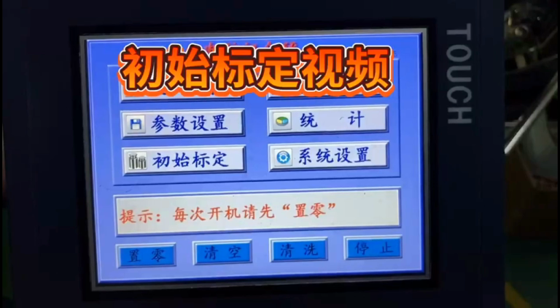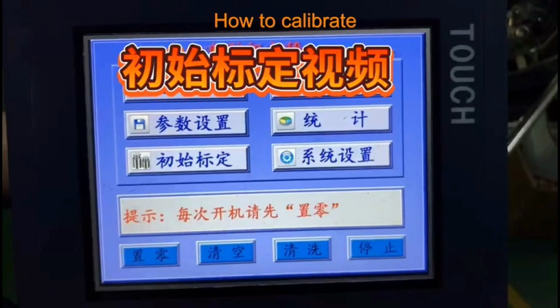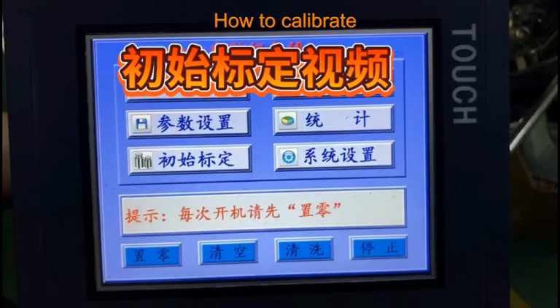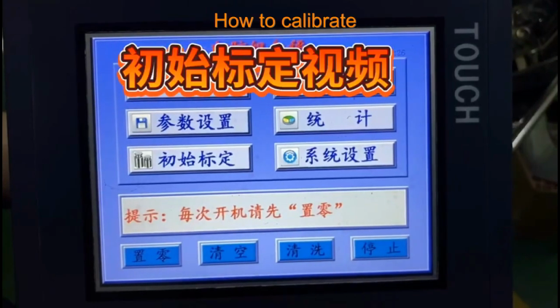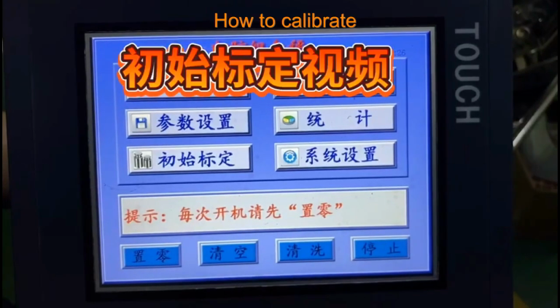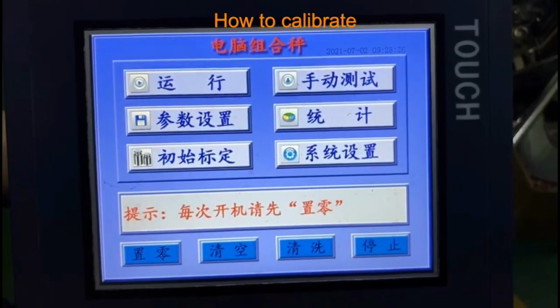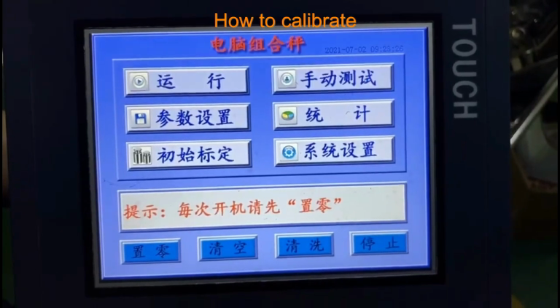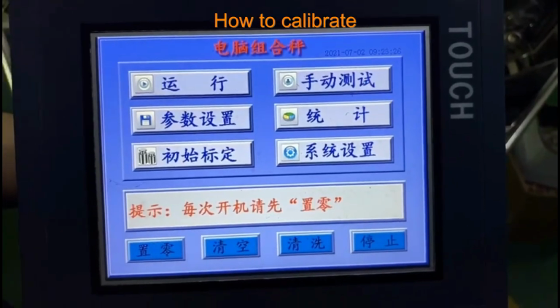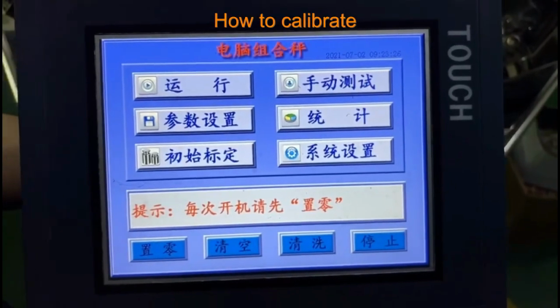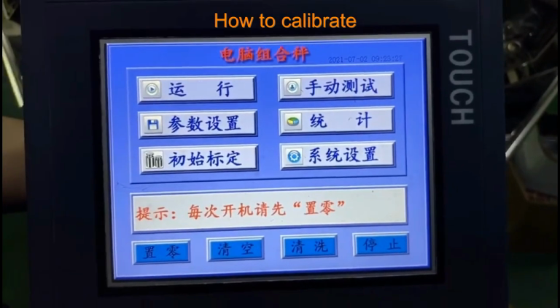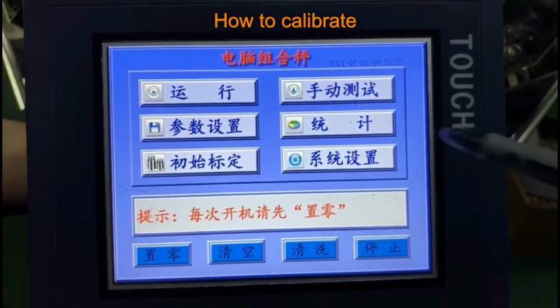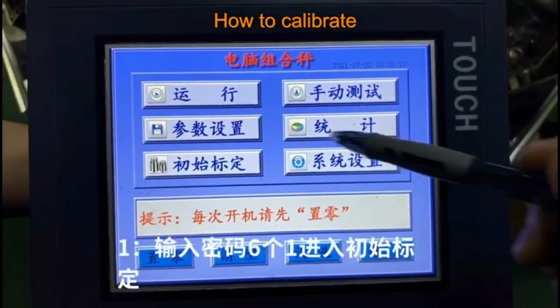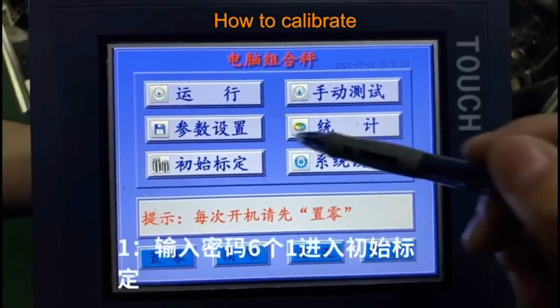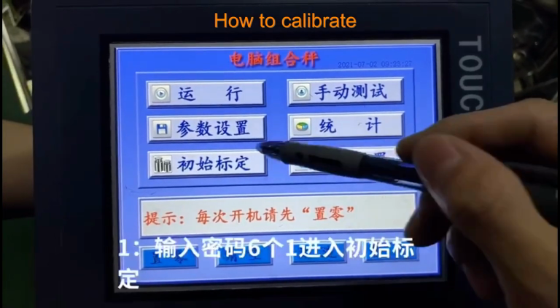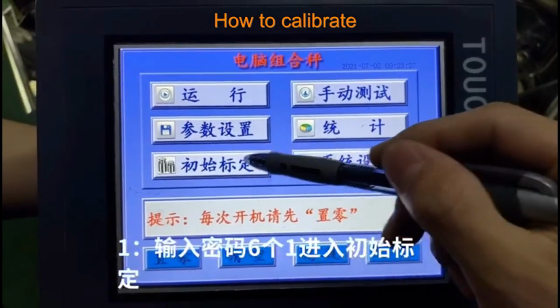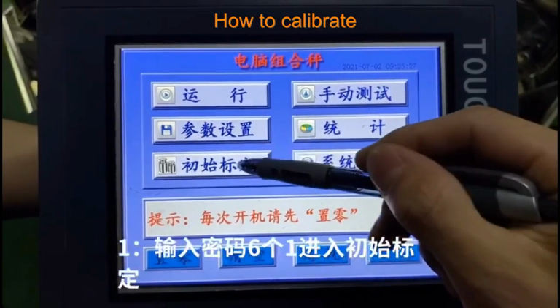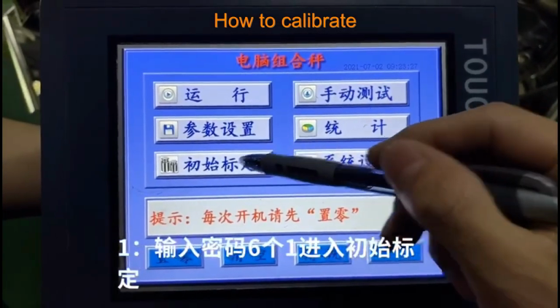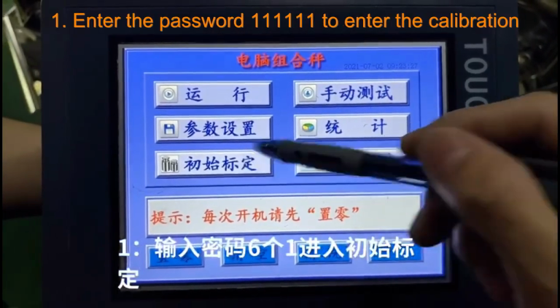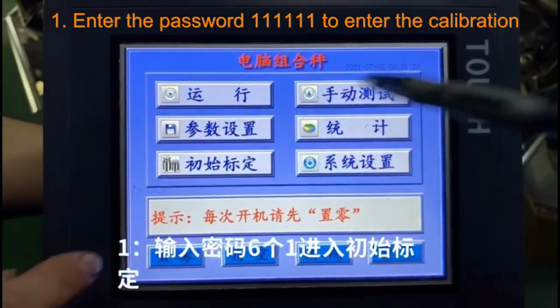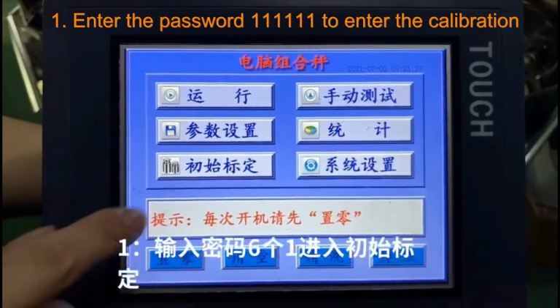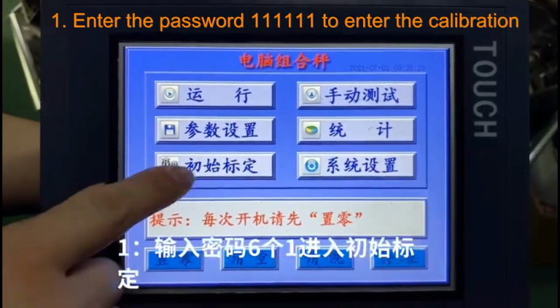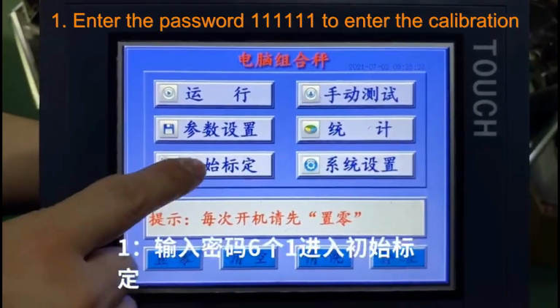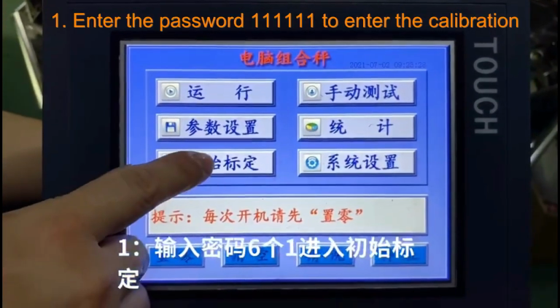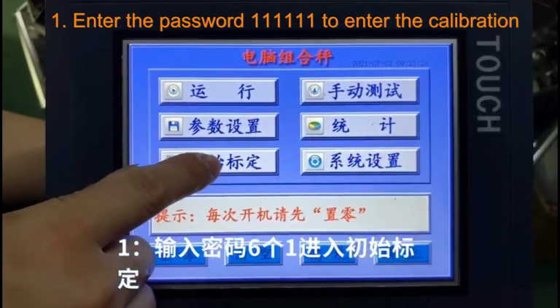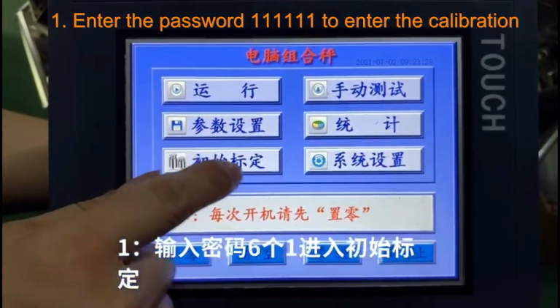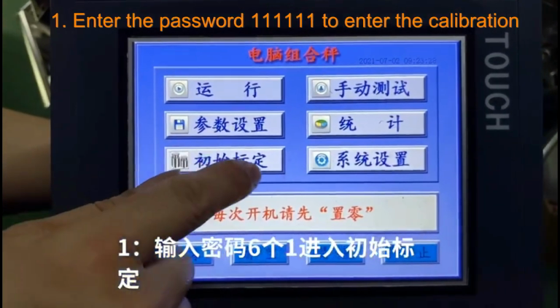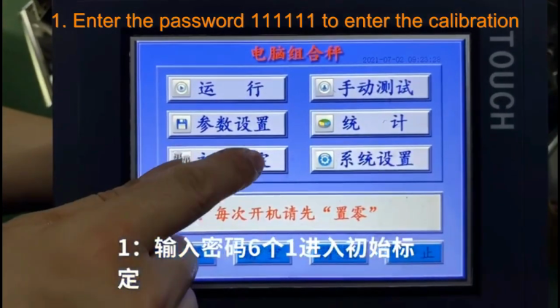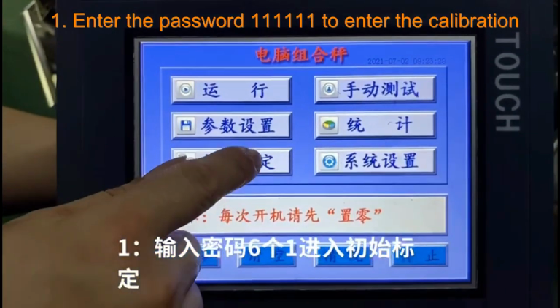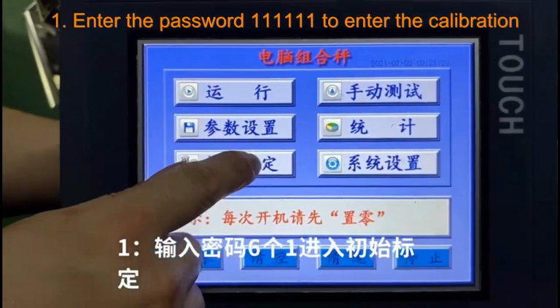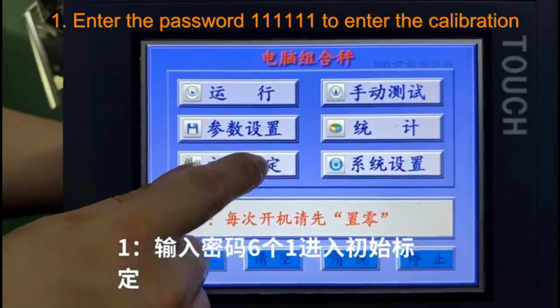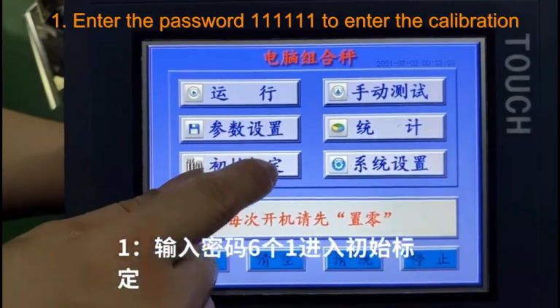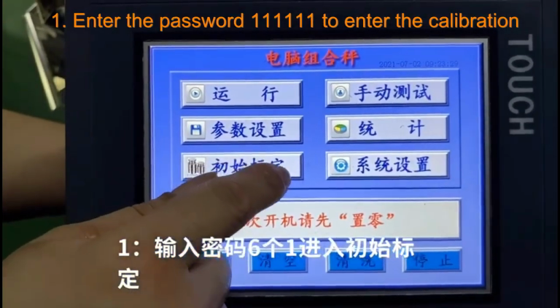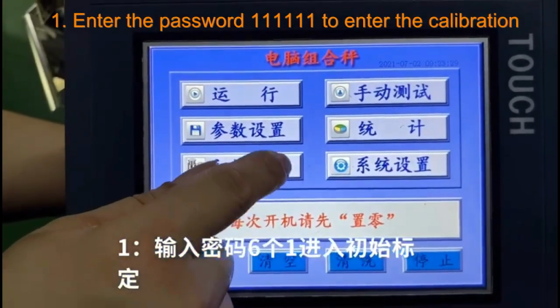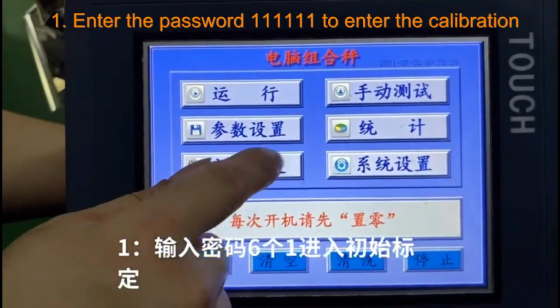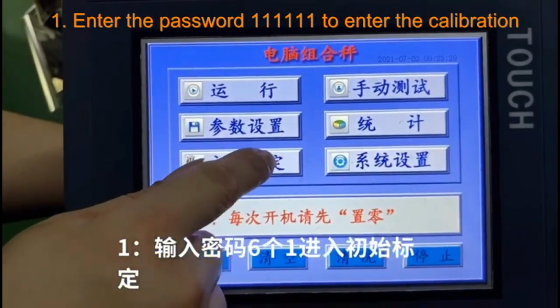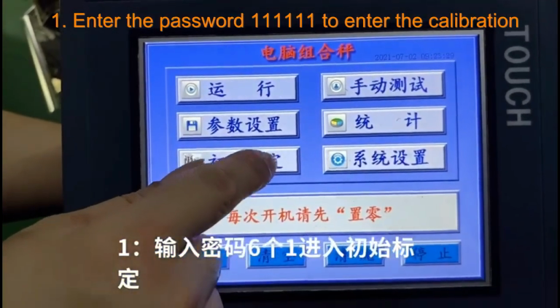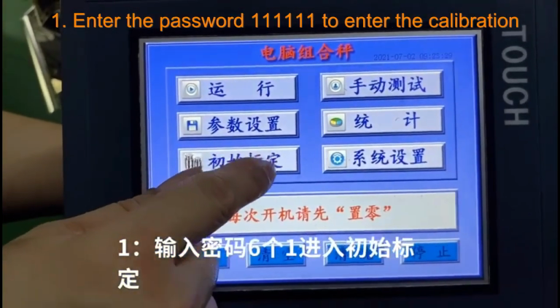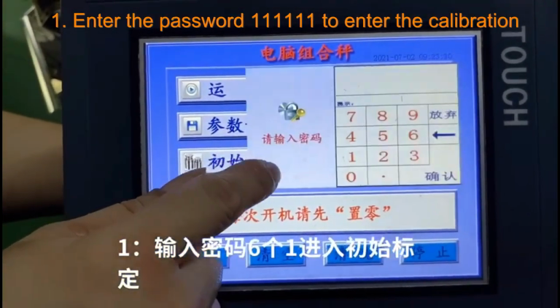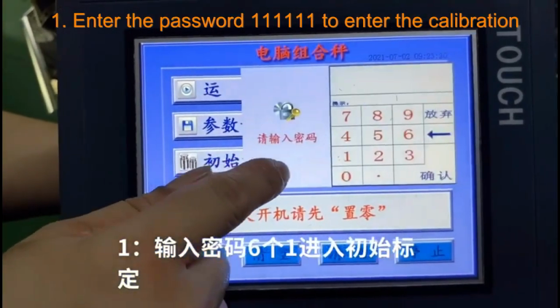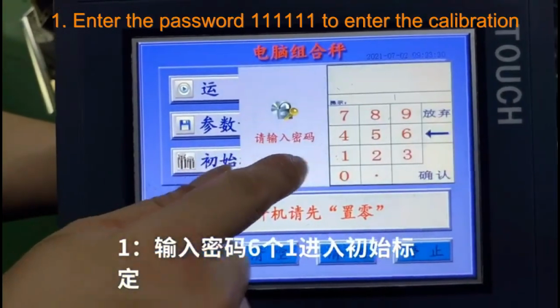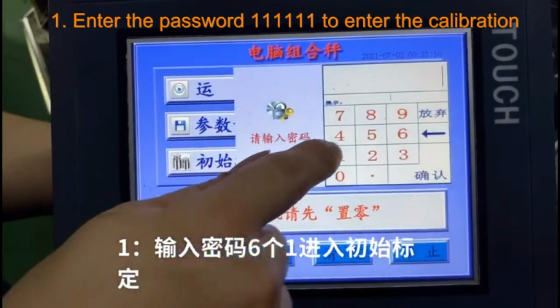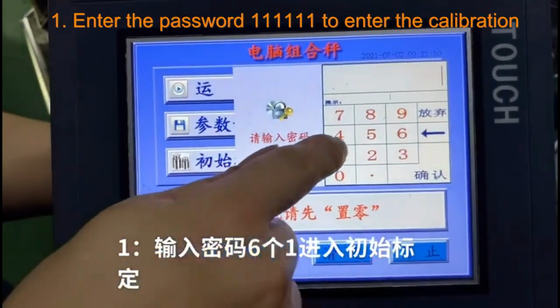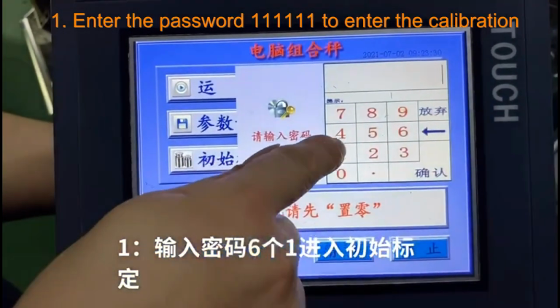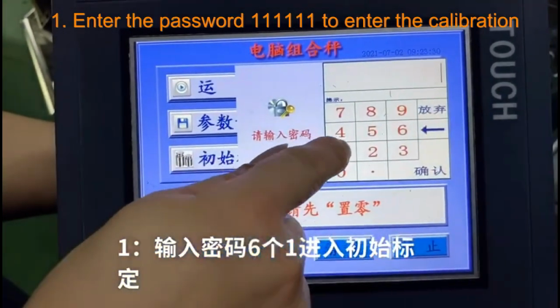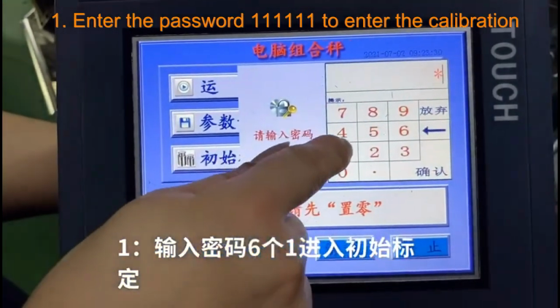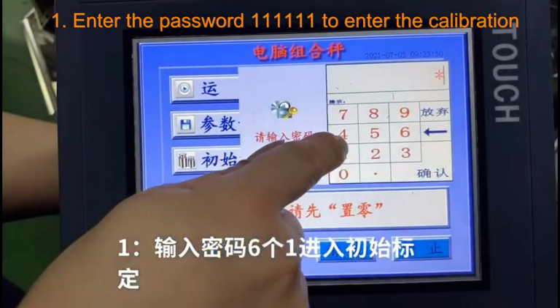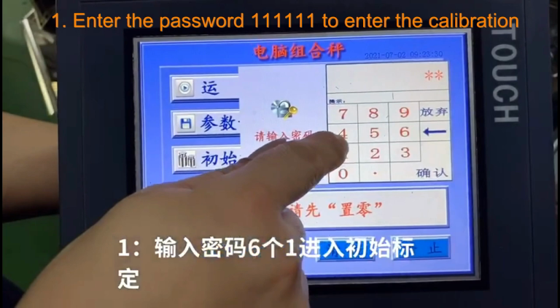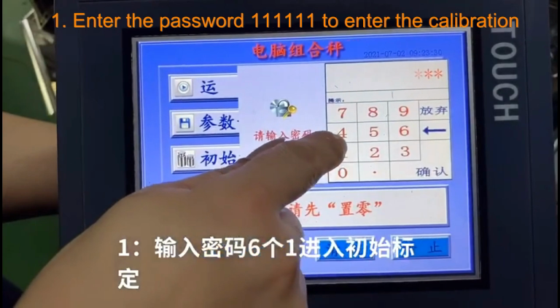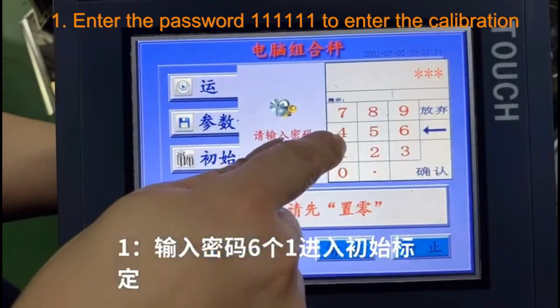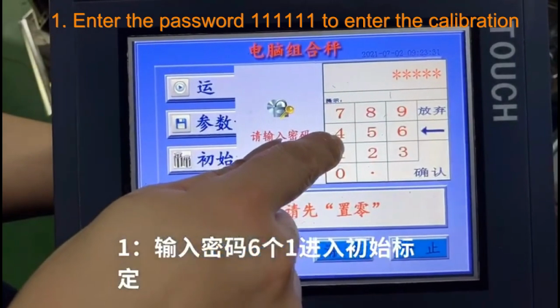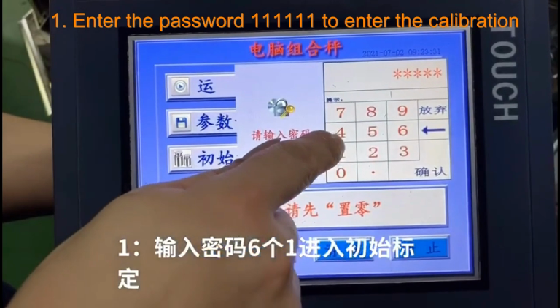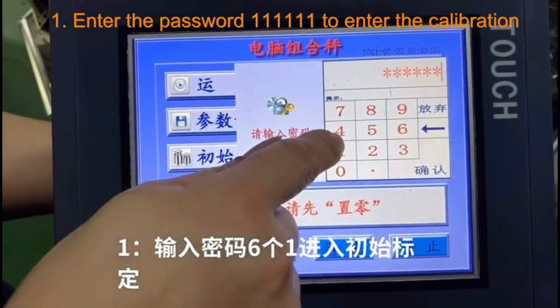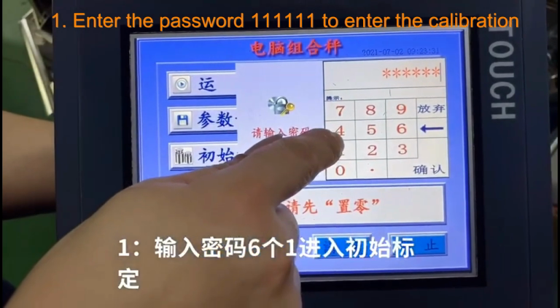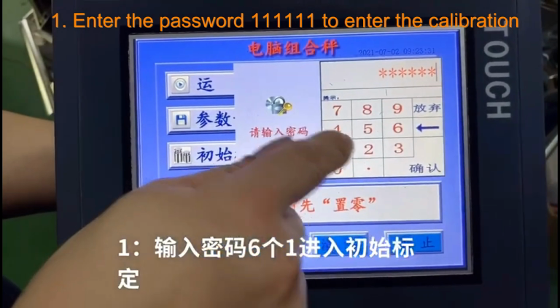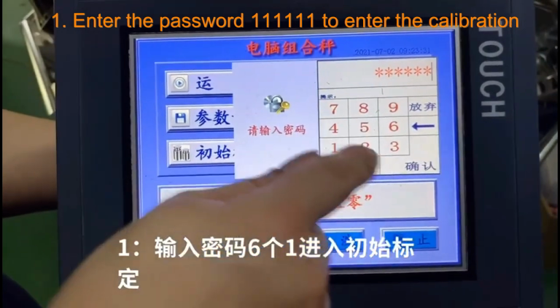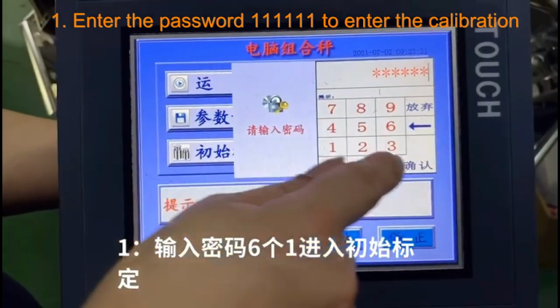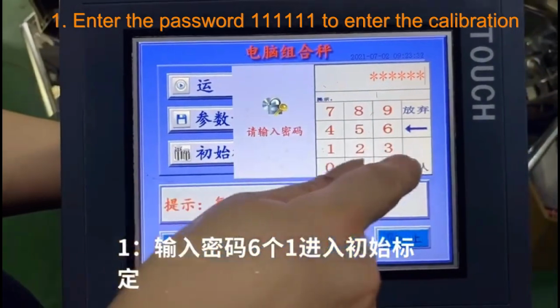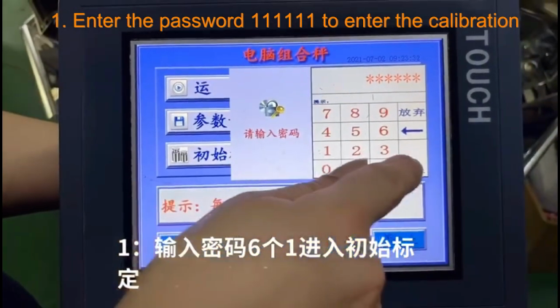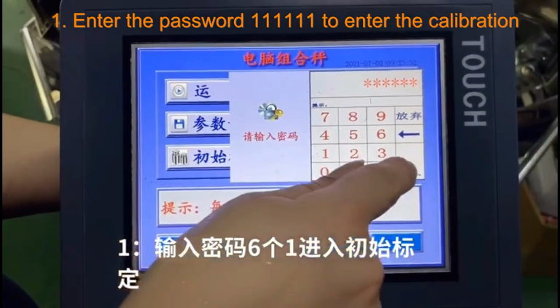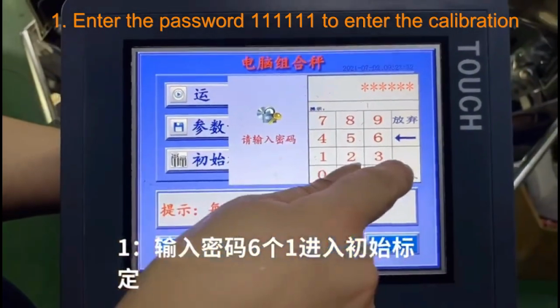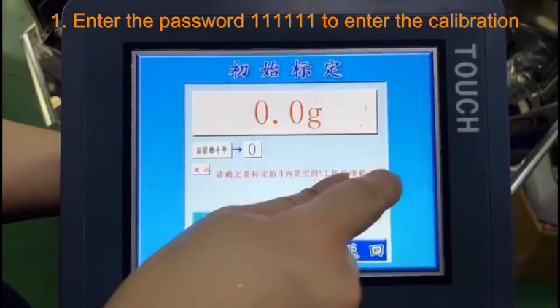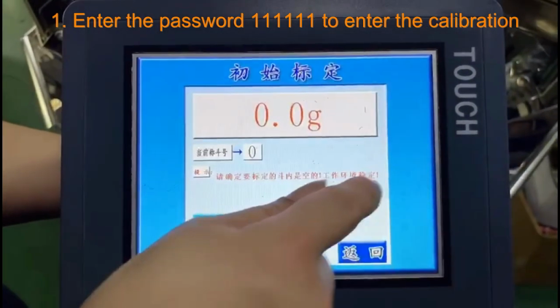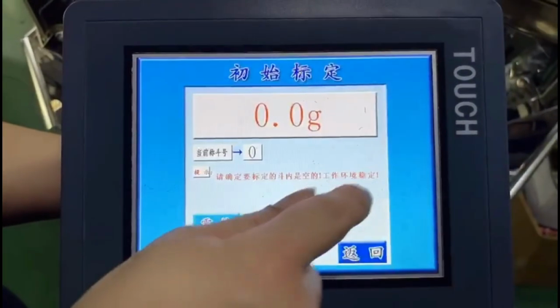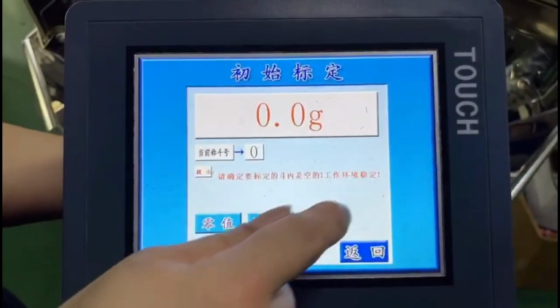How to calibrate. Step 1: Enter the password YOYO to enter the calibration.